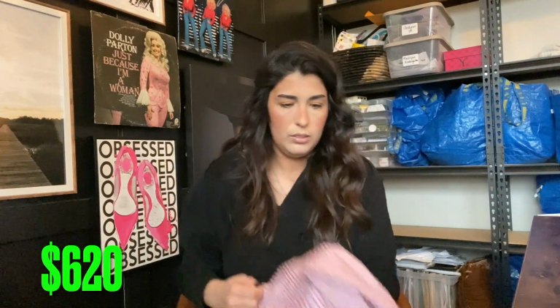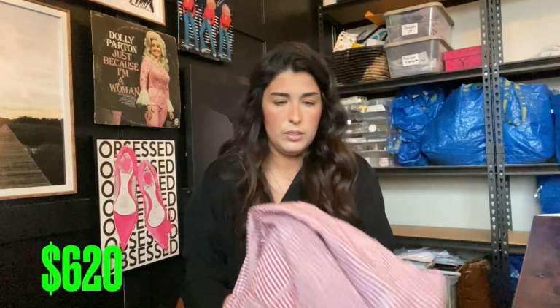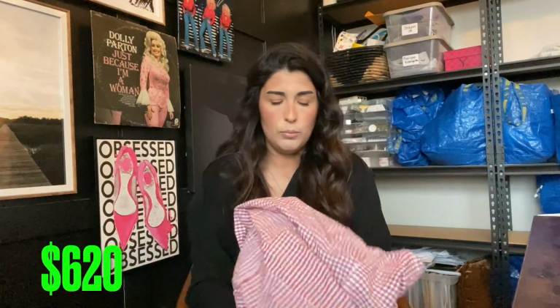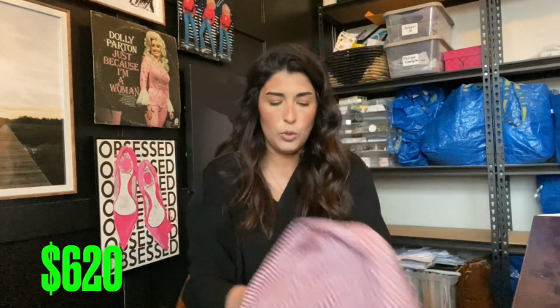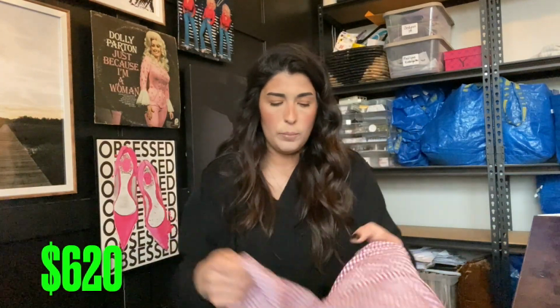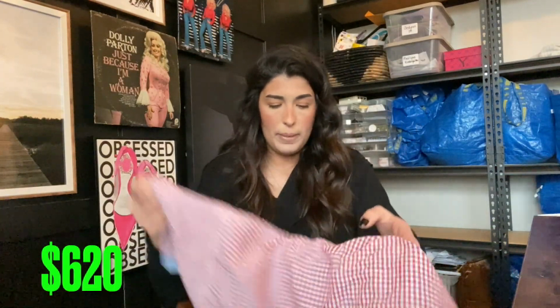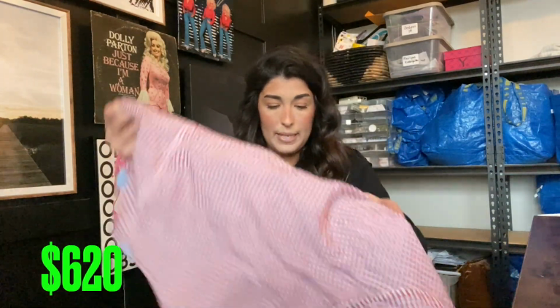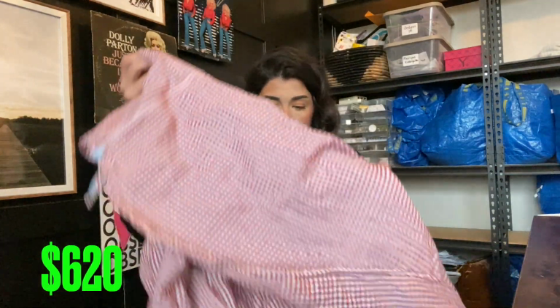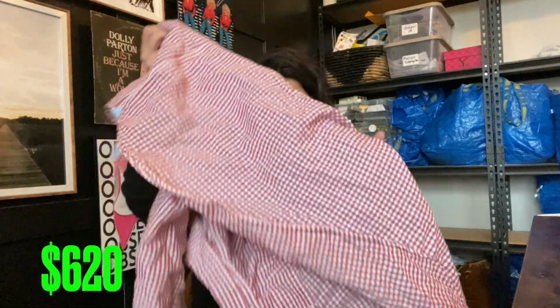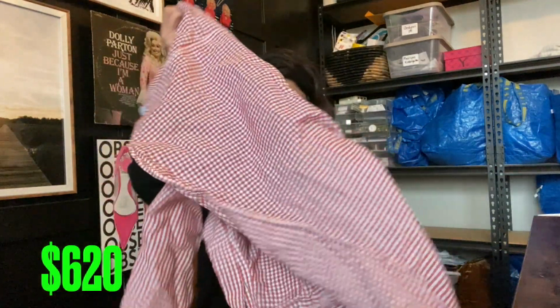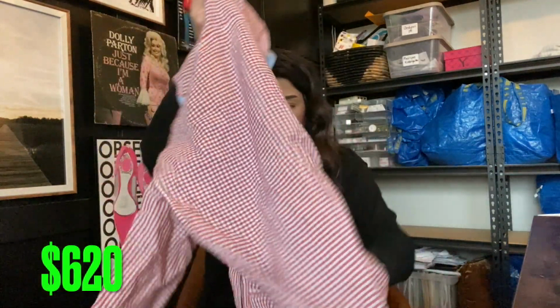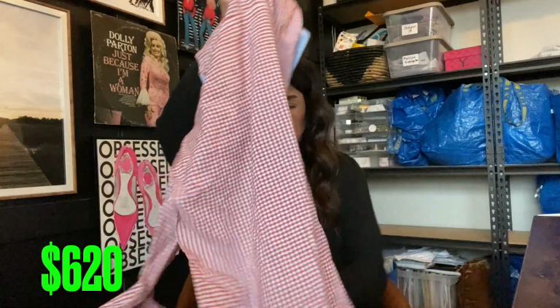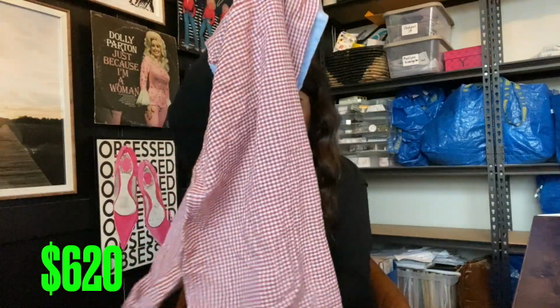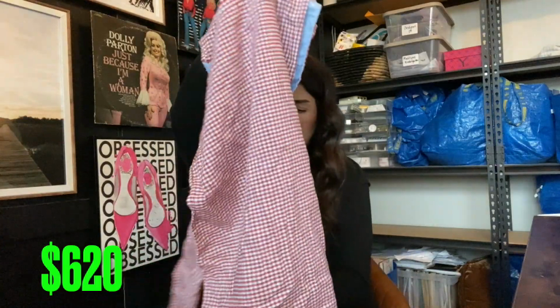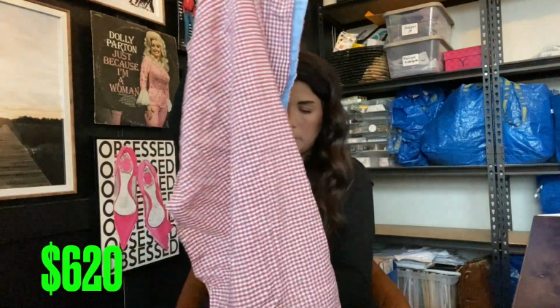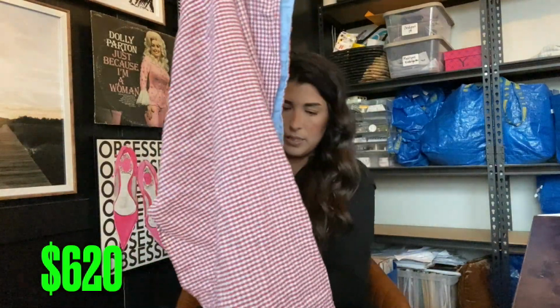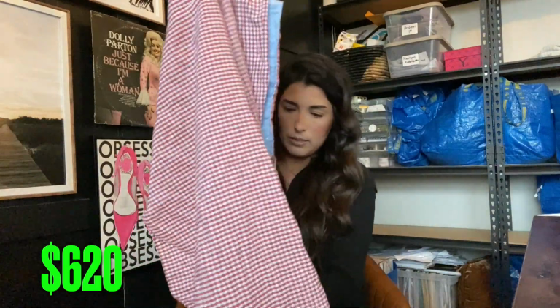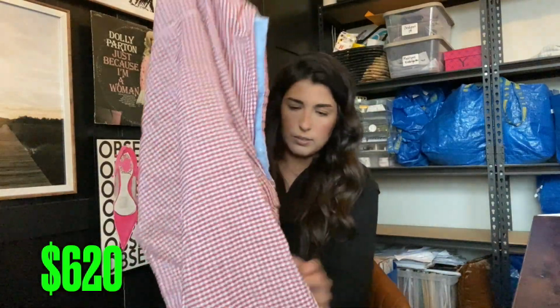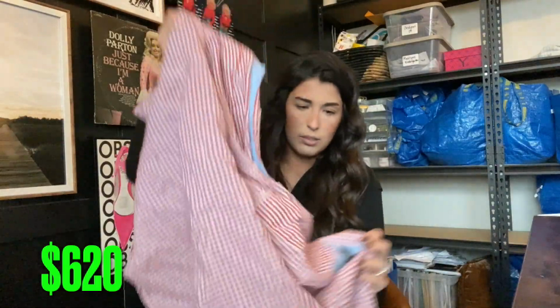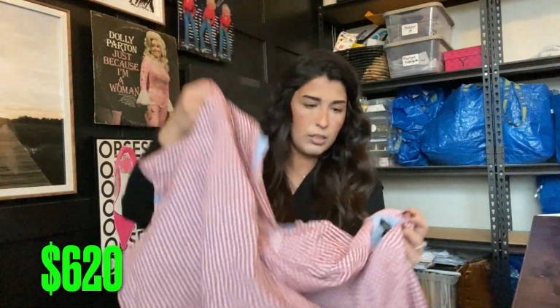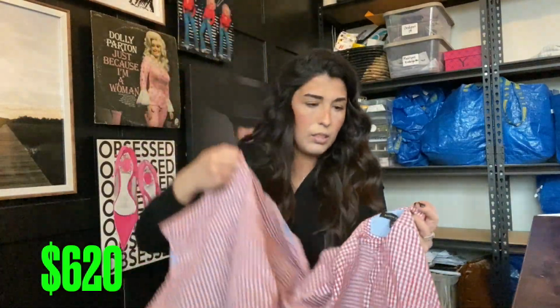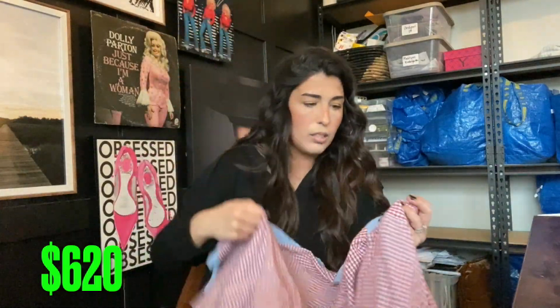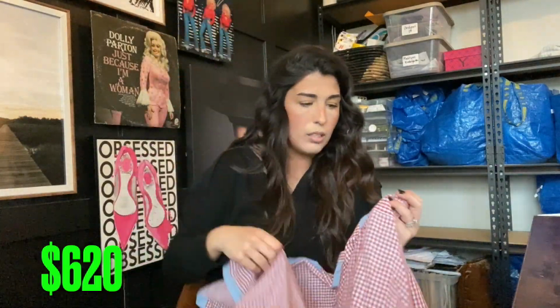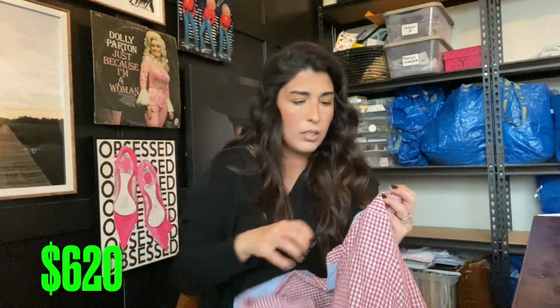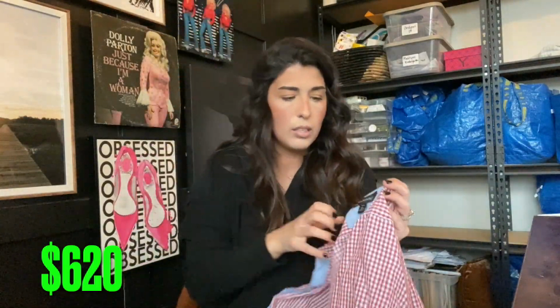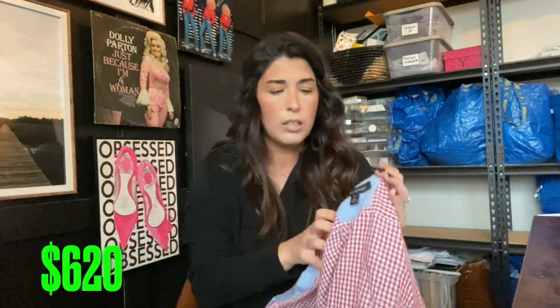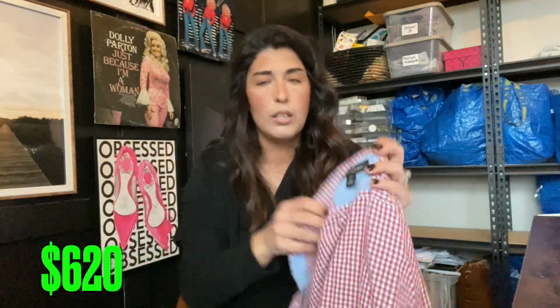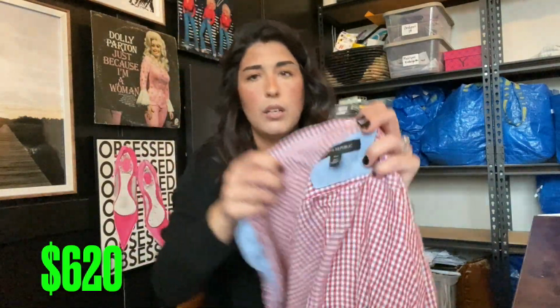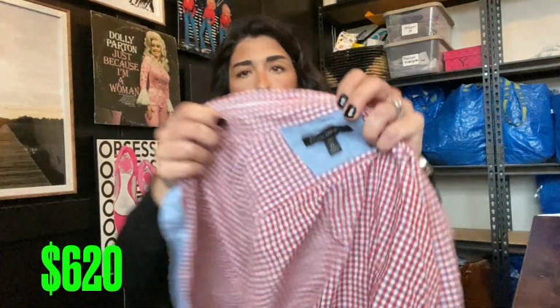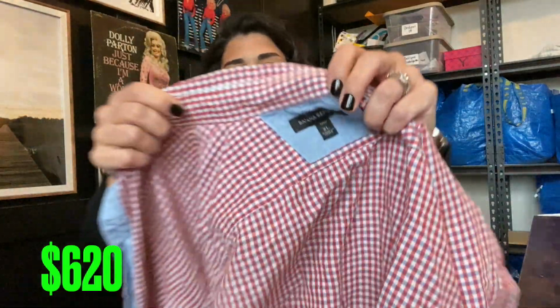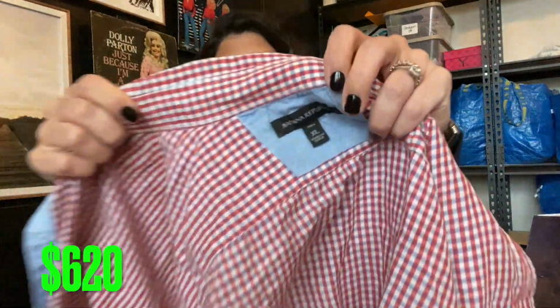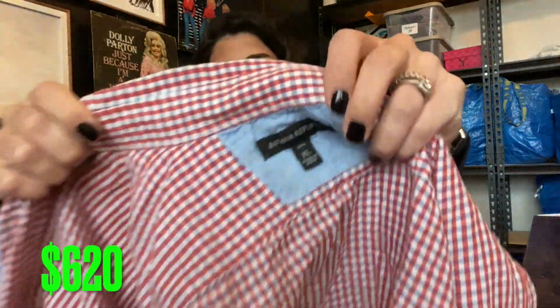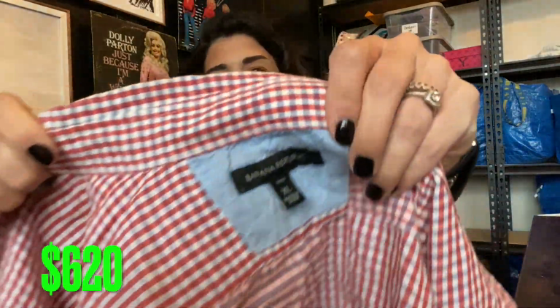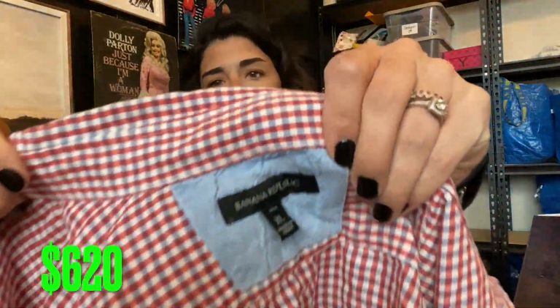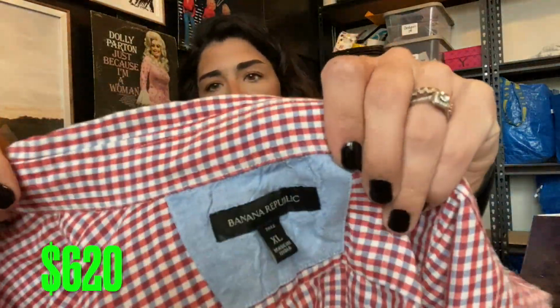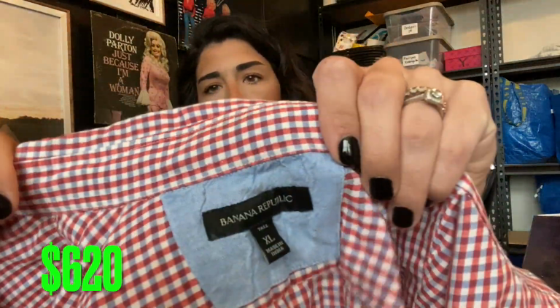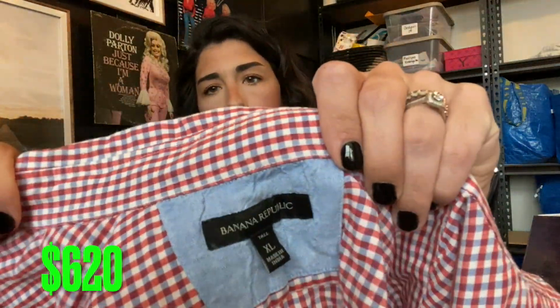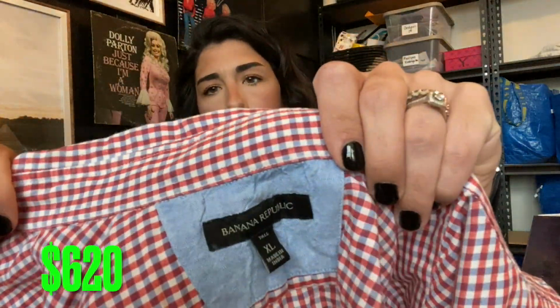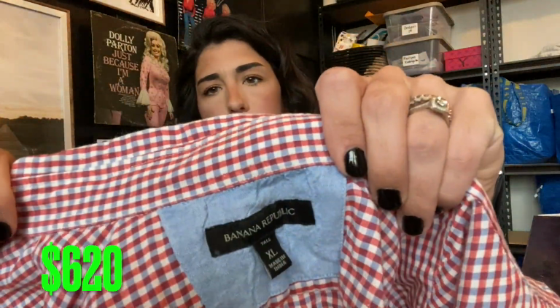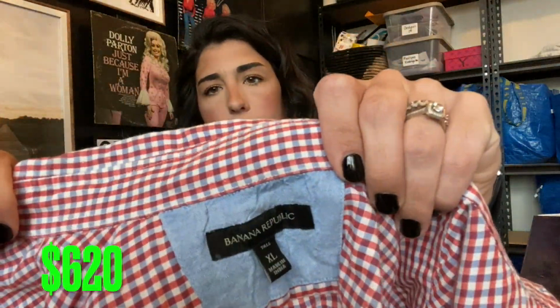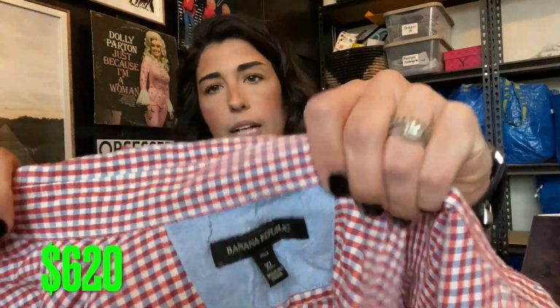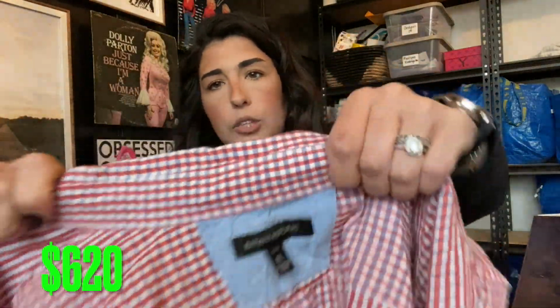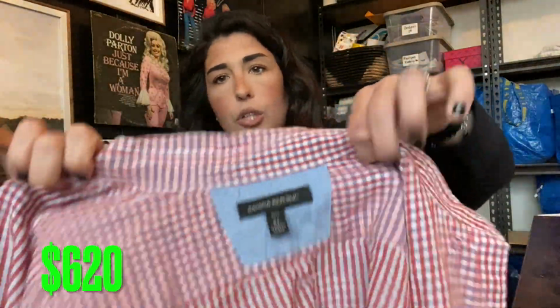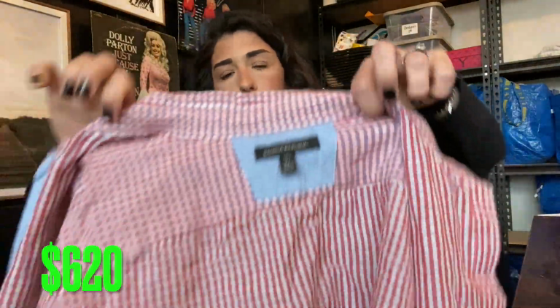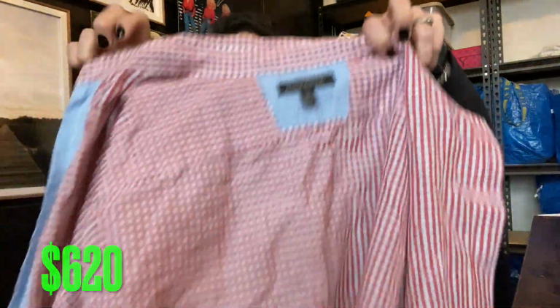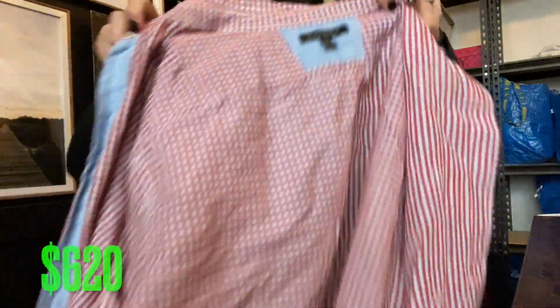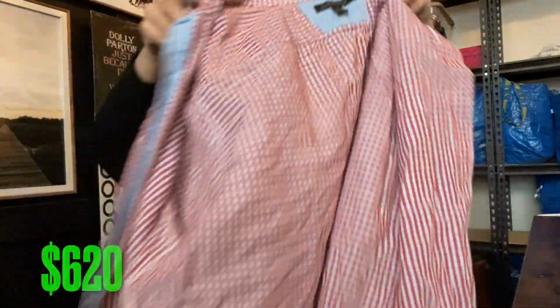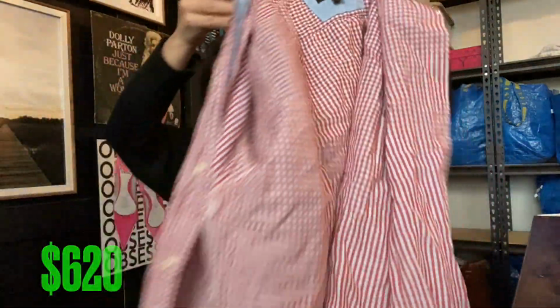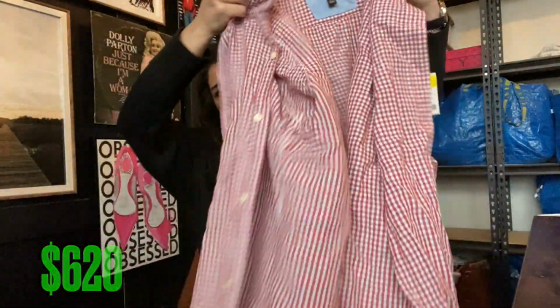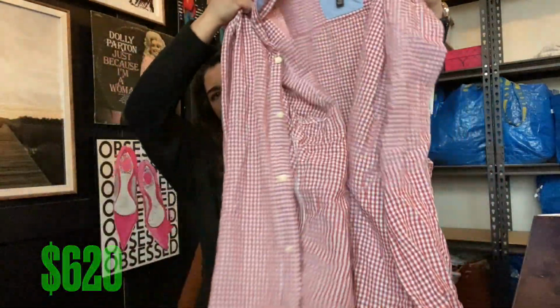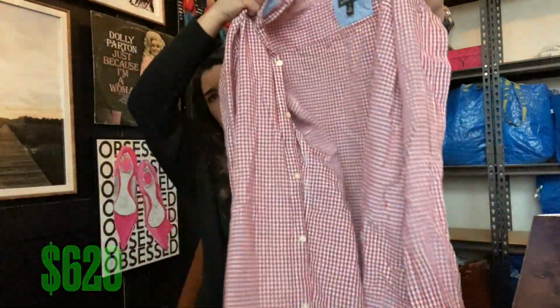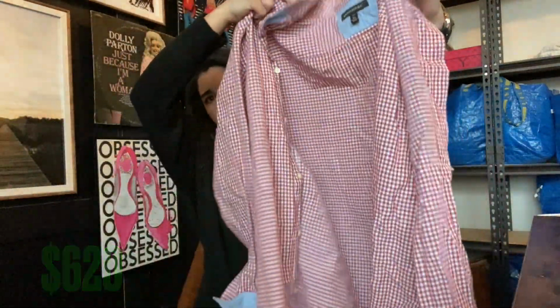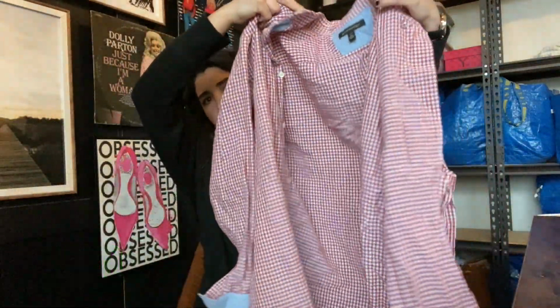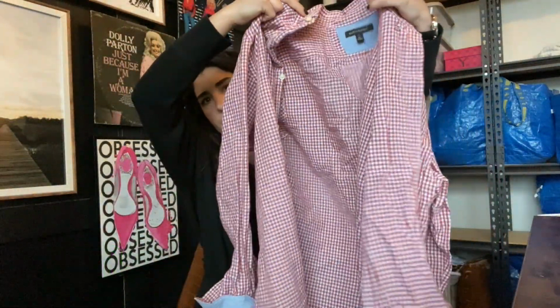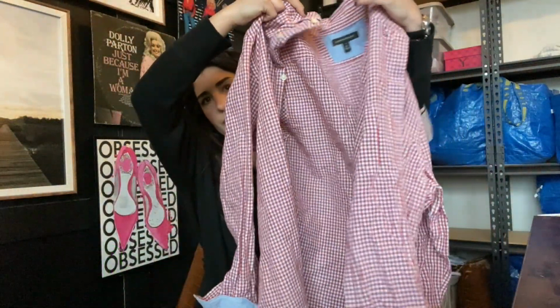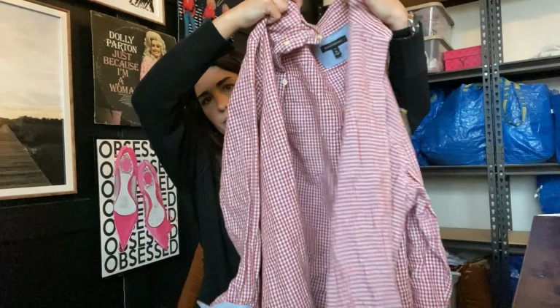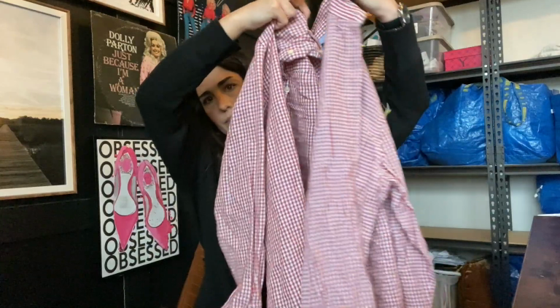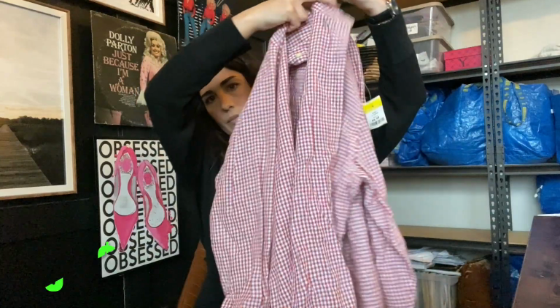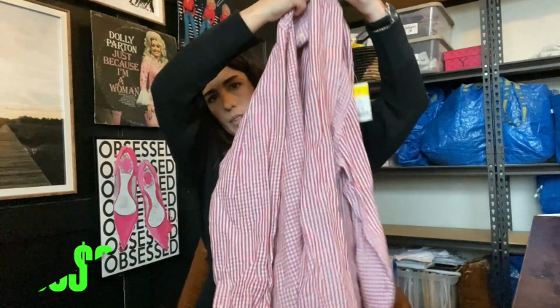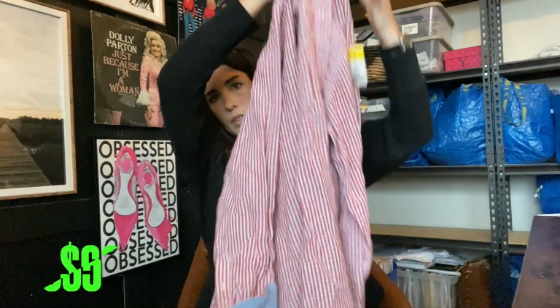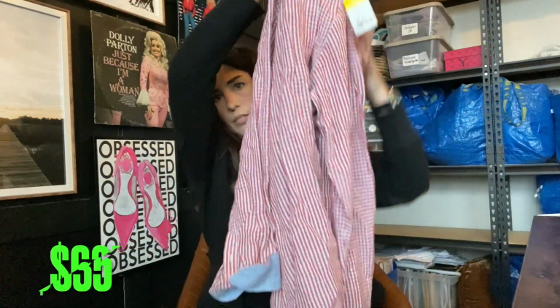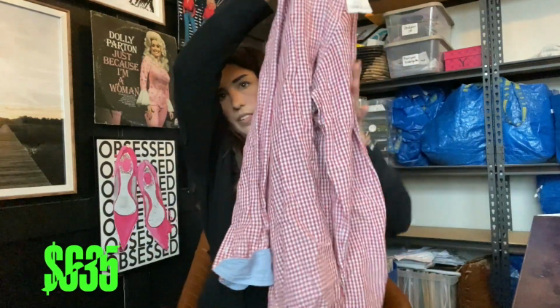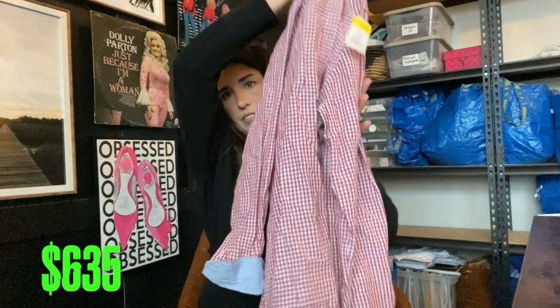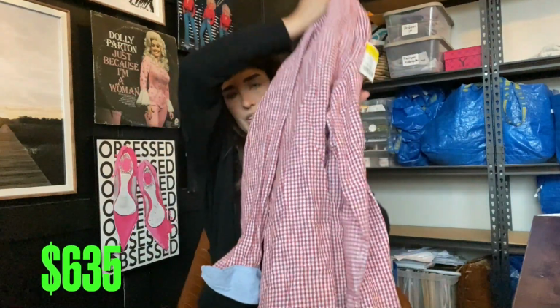More men's — I got a lot of men's. Banana Republic extra large tall. $15.